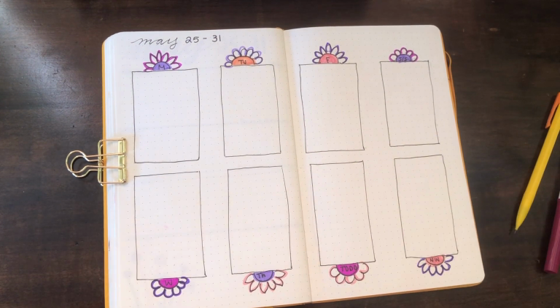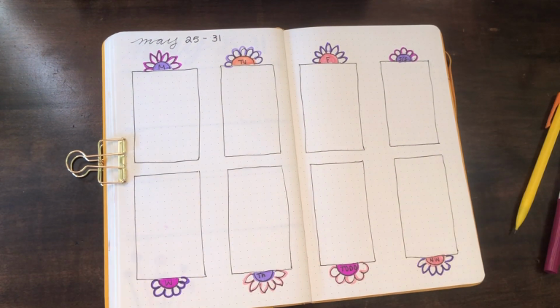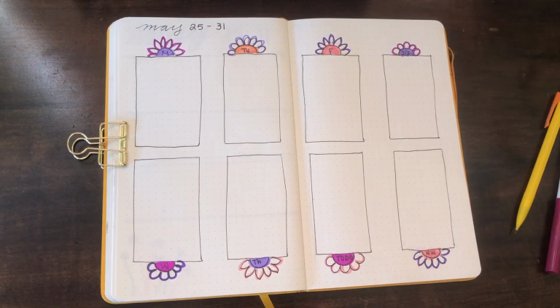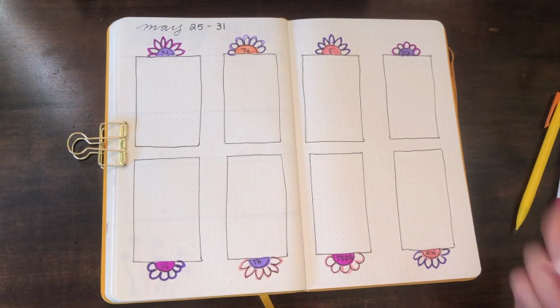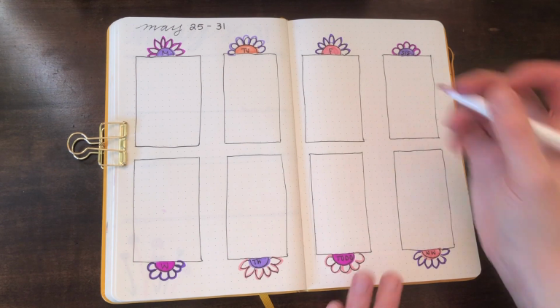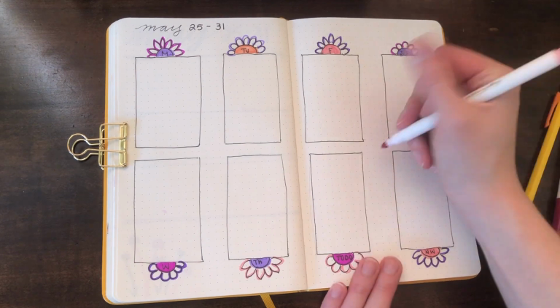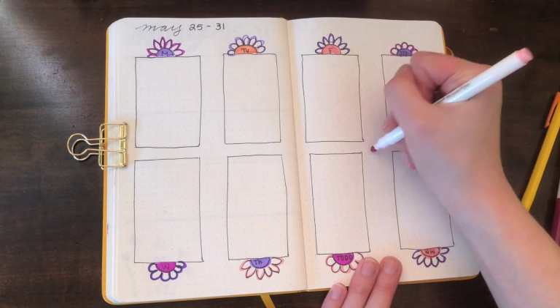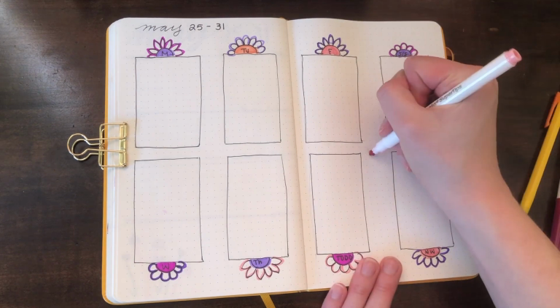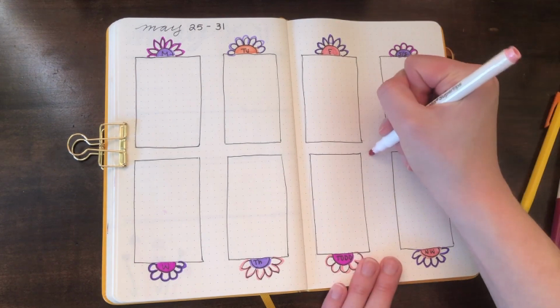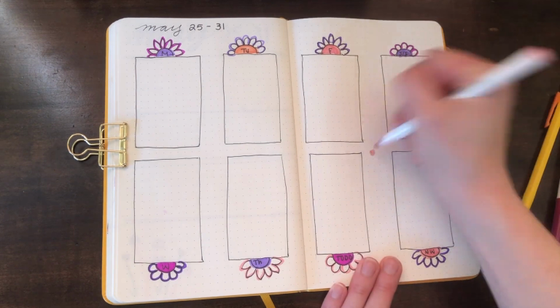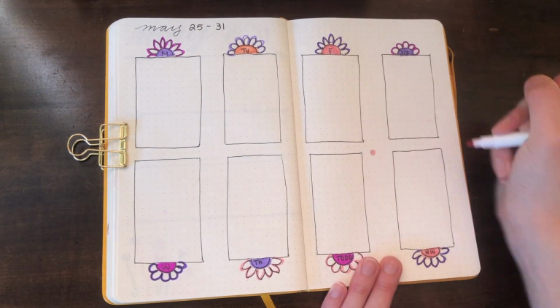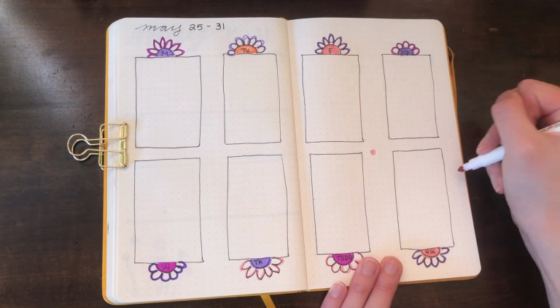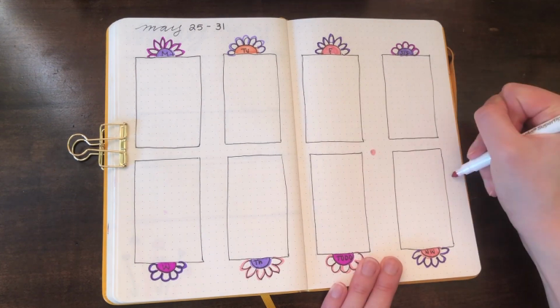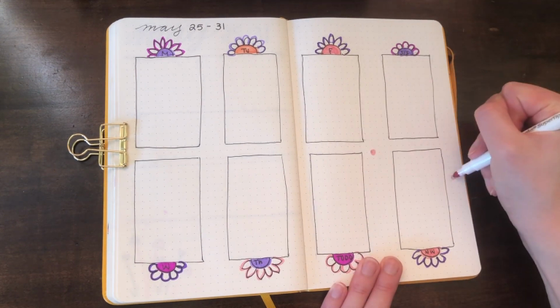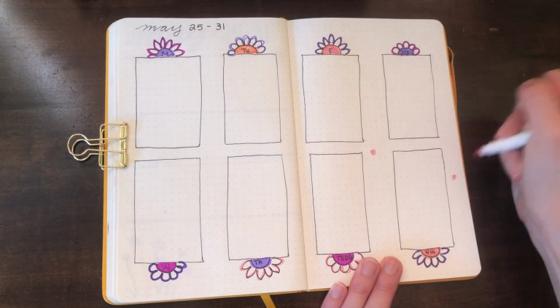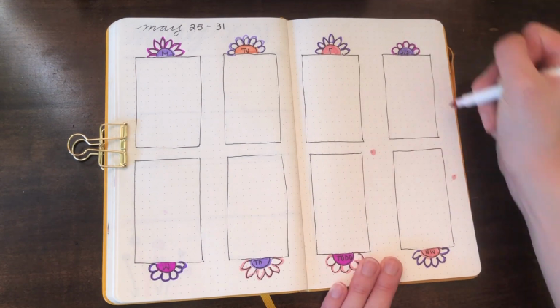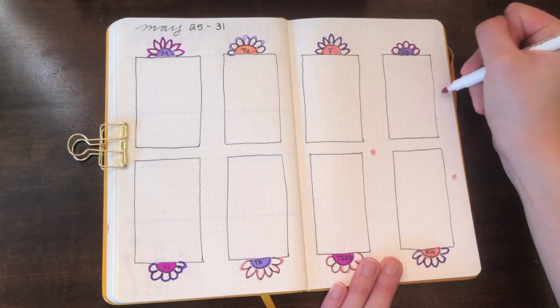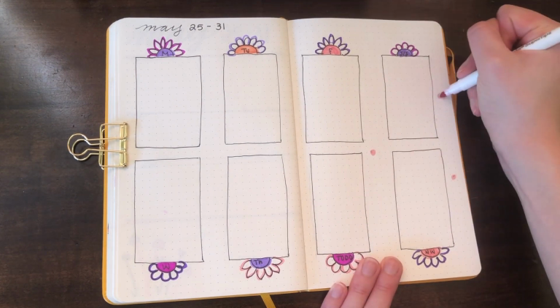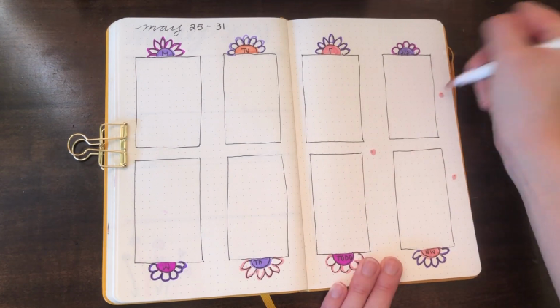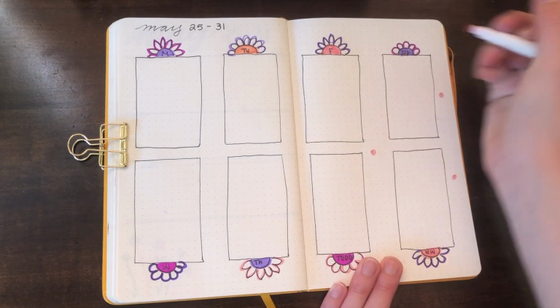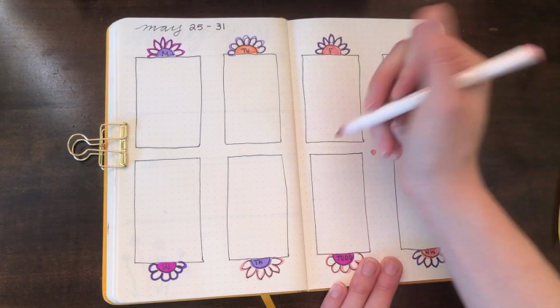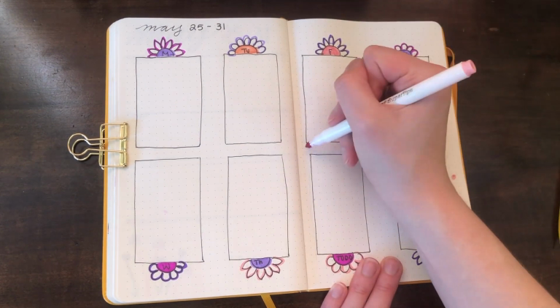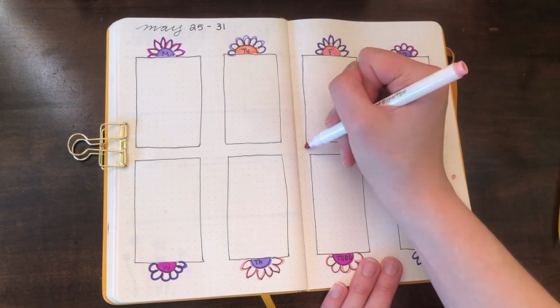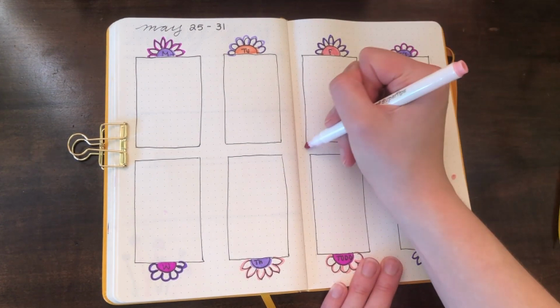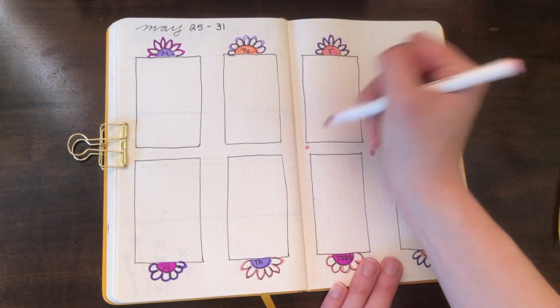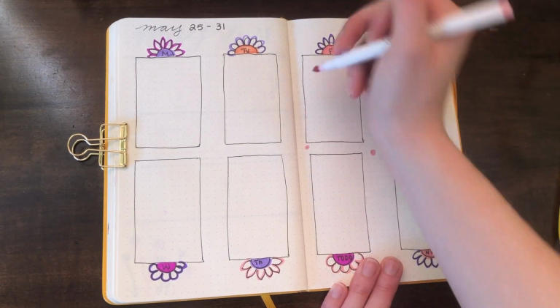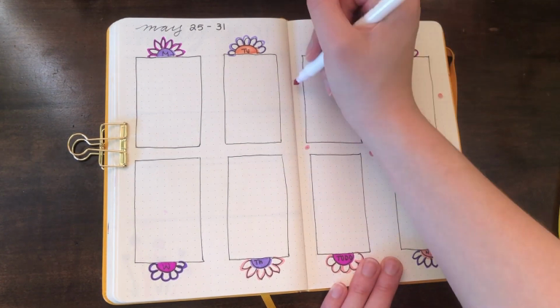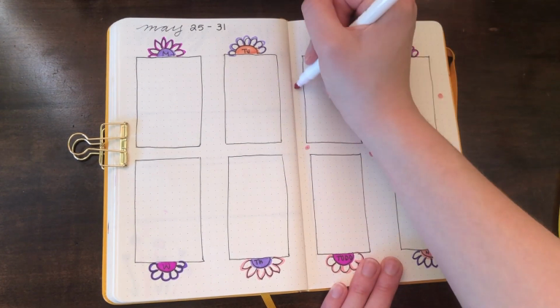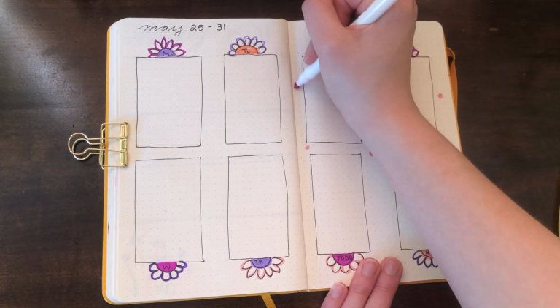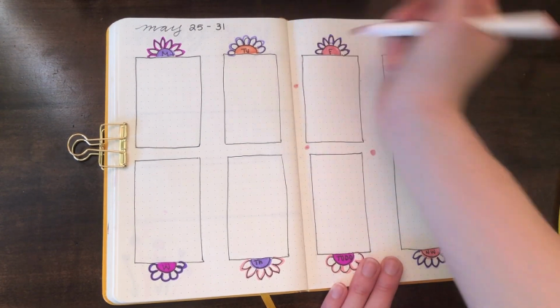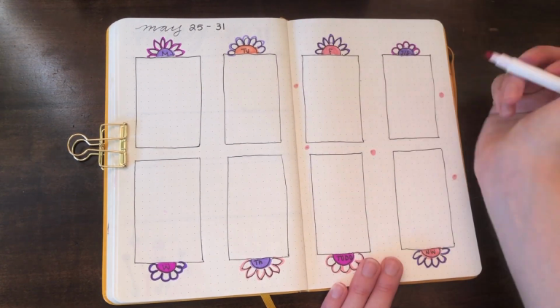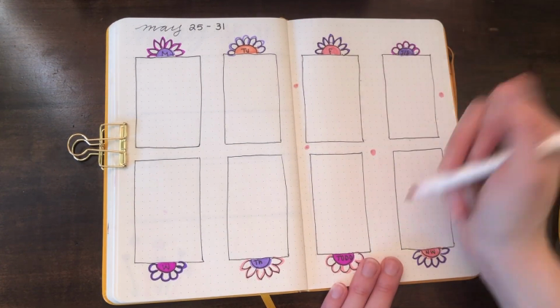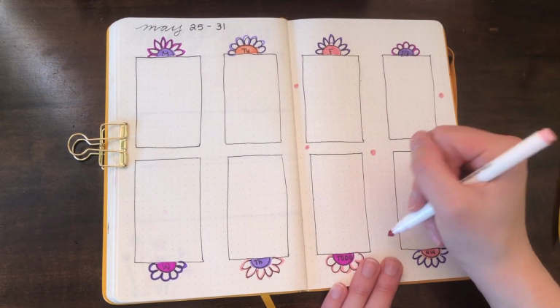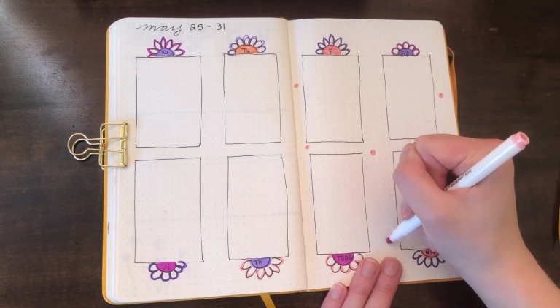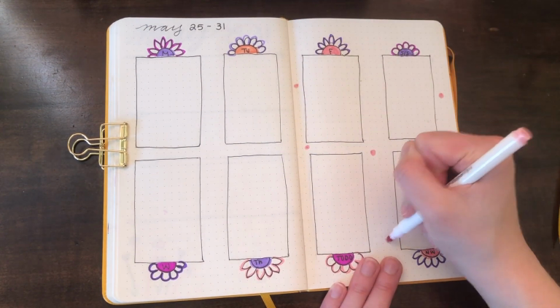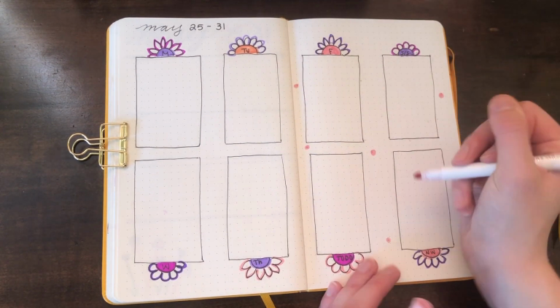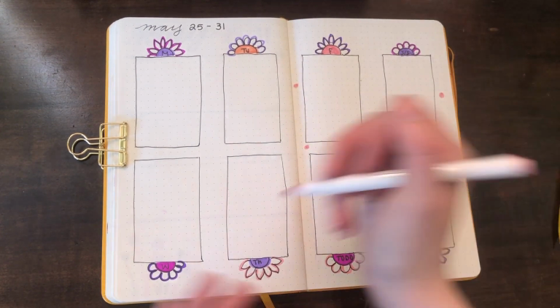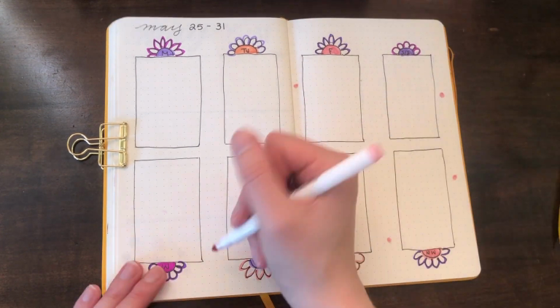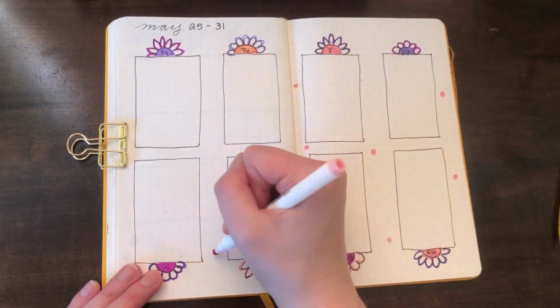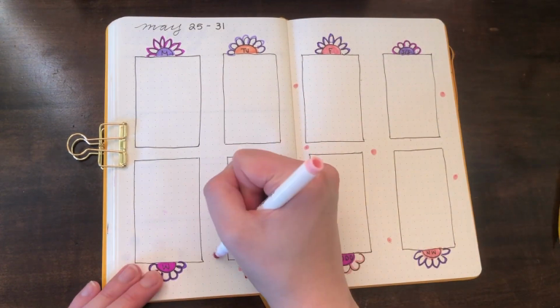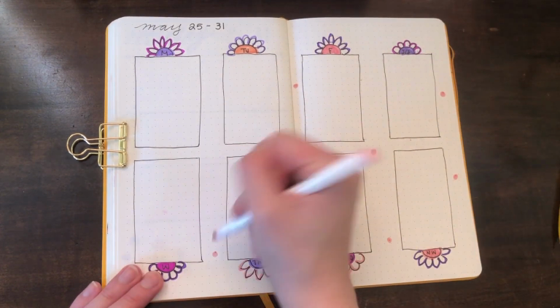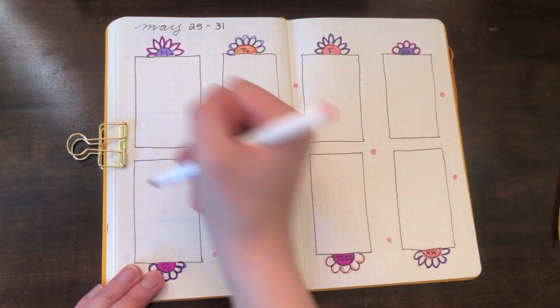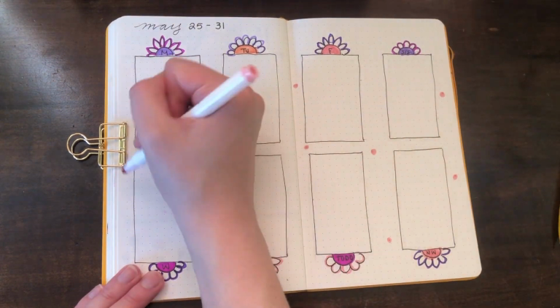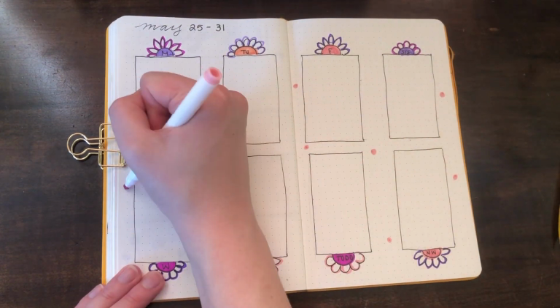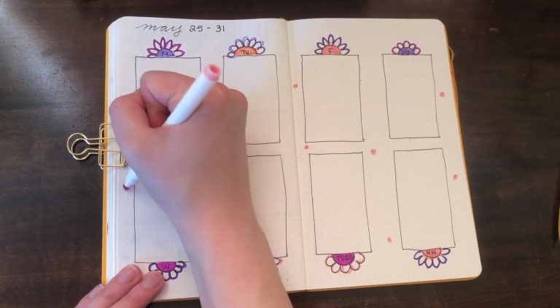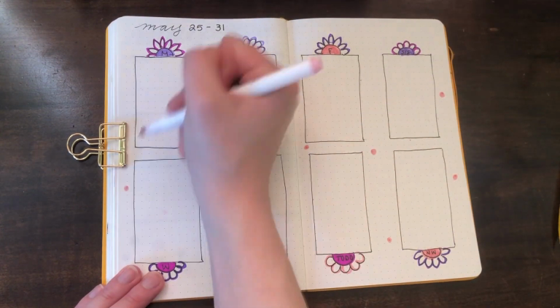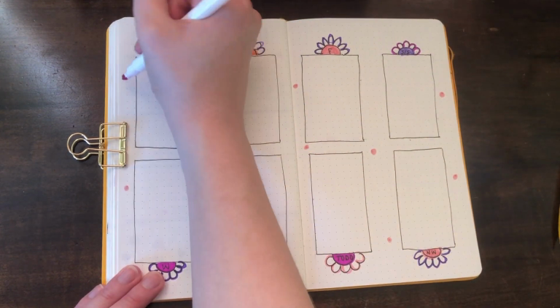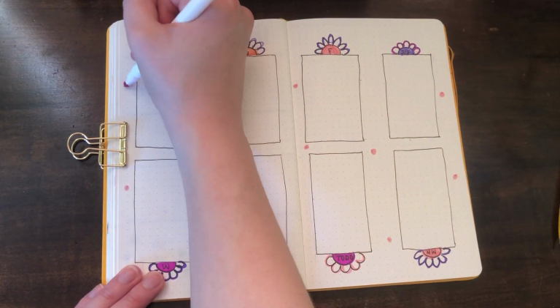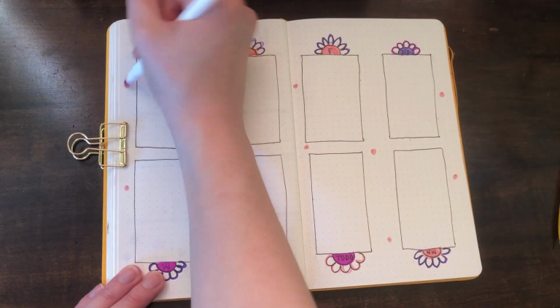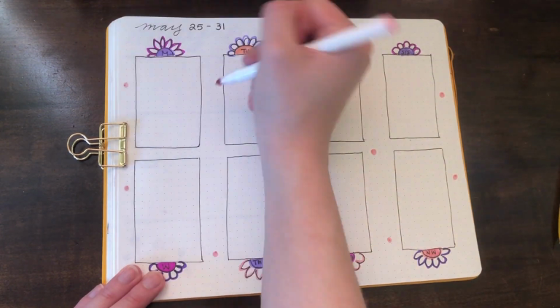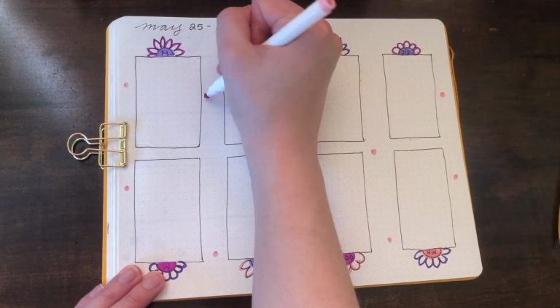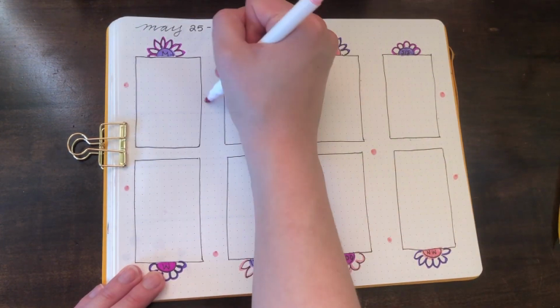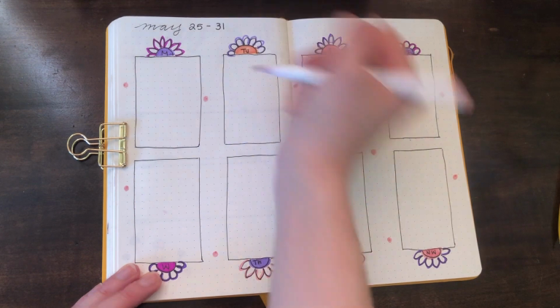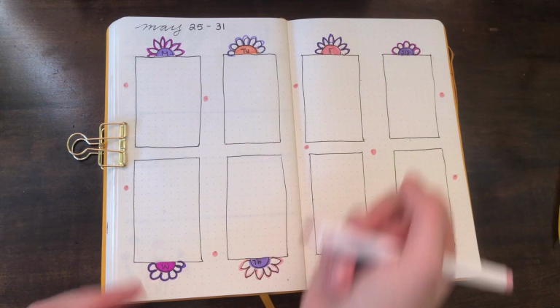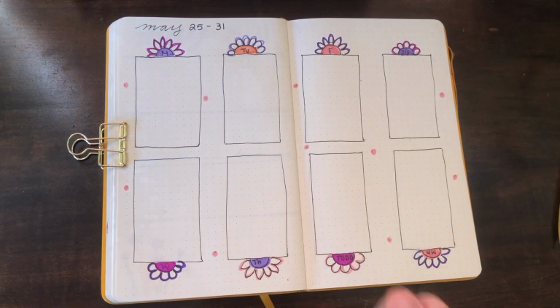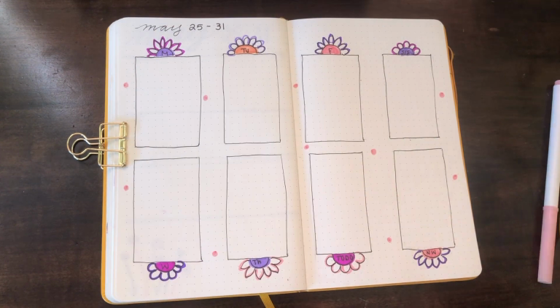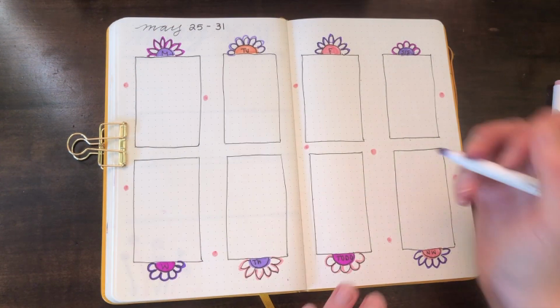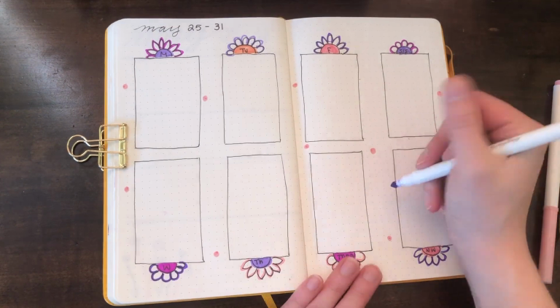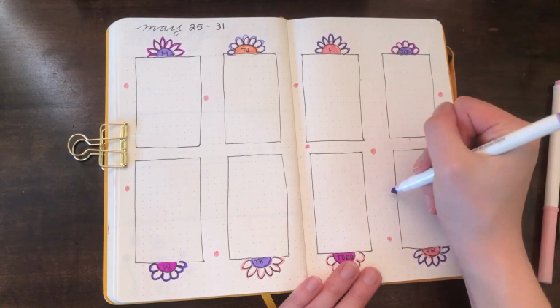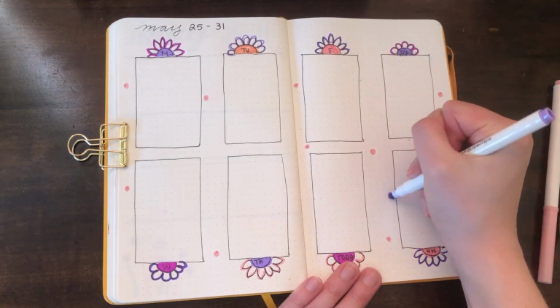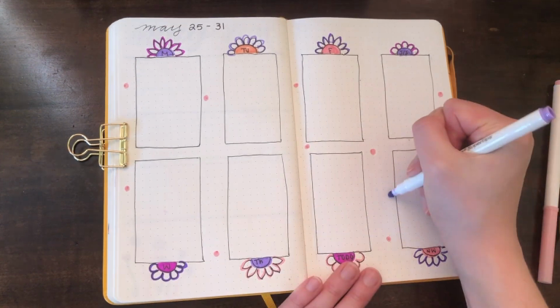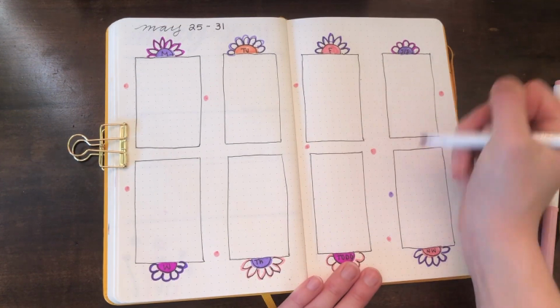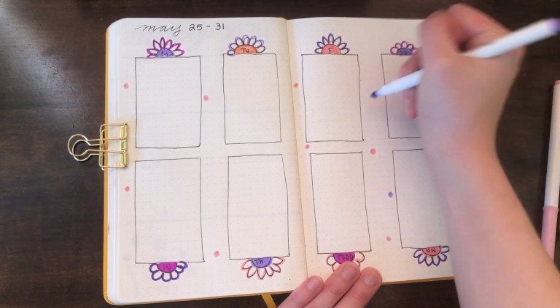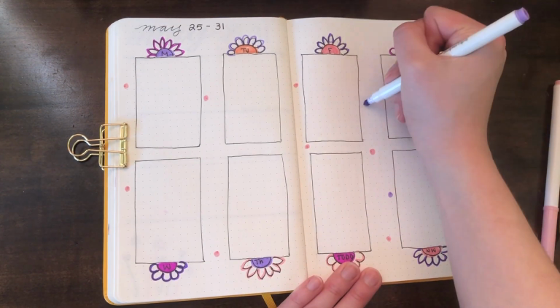I wasn't loving how the spread turned out, so I went back in with my colors and added a bunch of small flowers in between all the boxes.